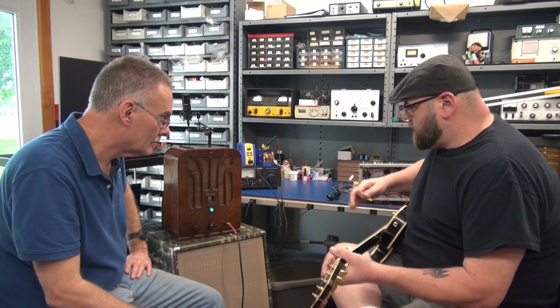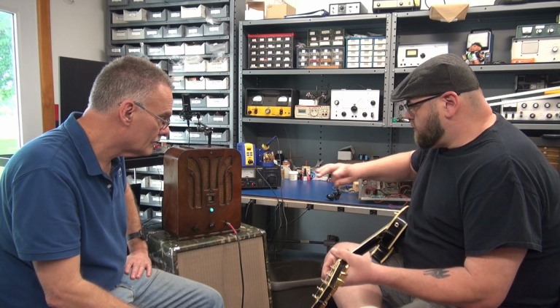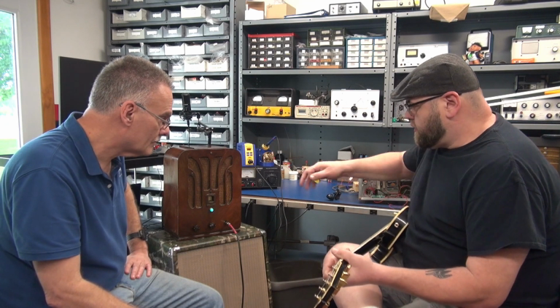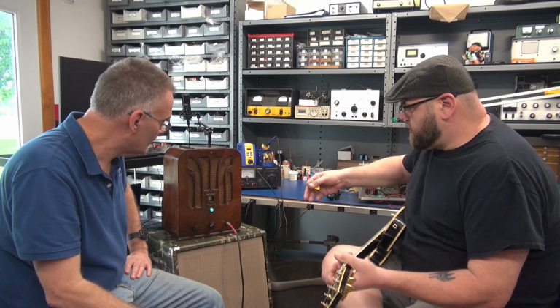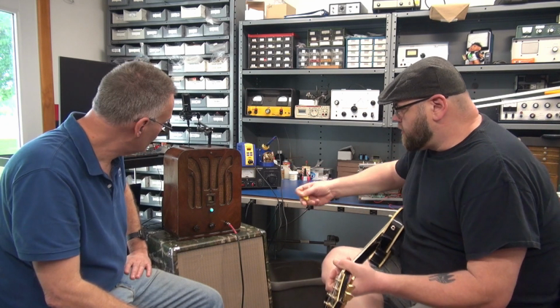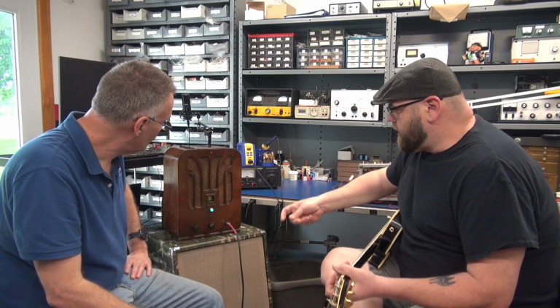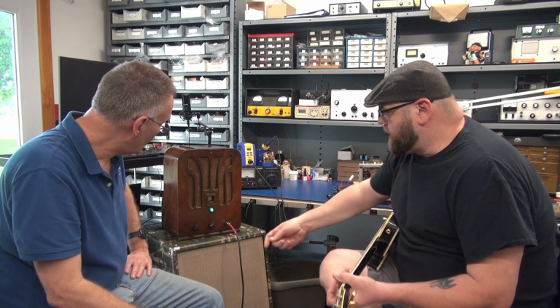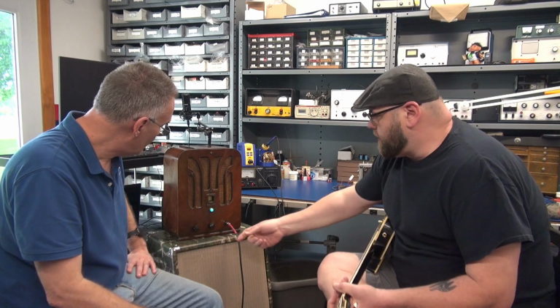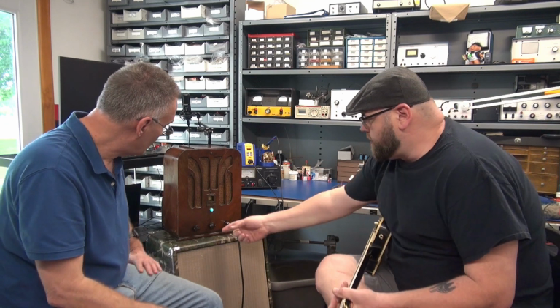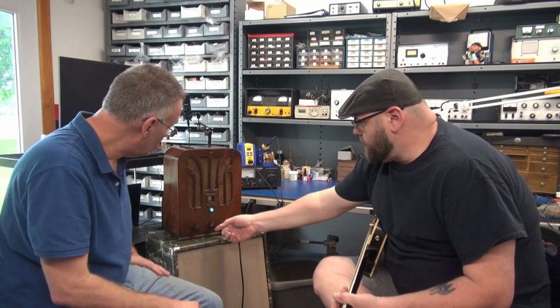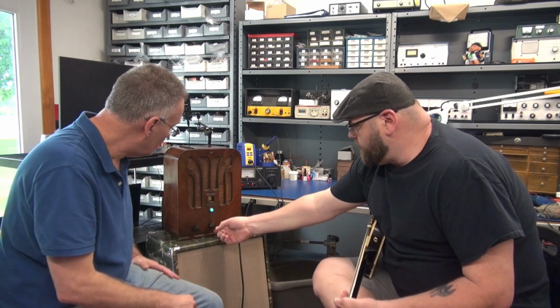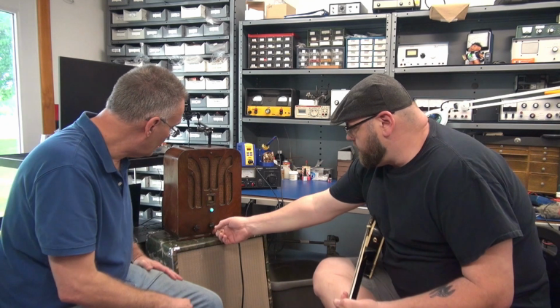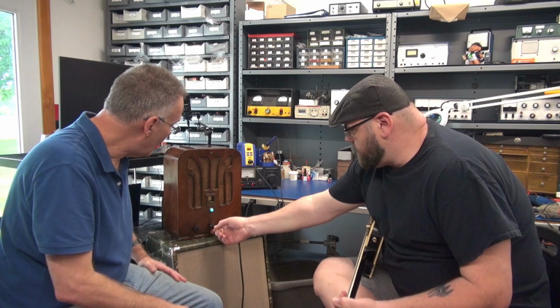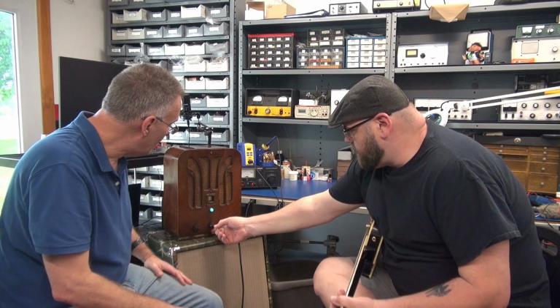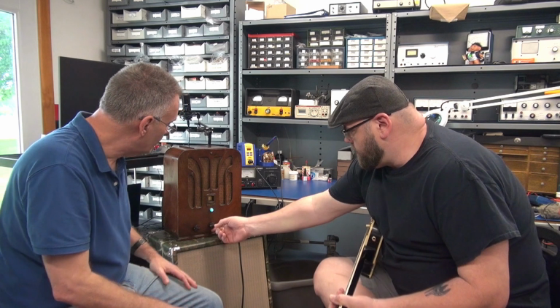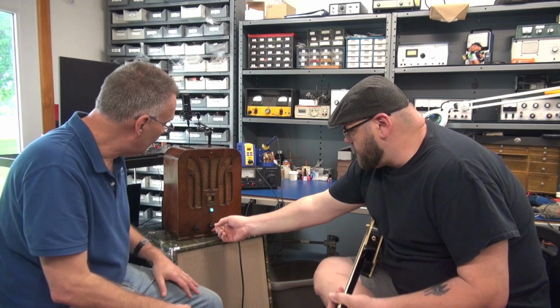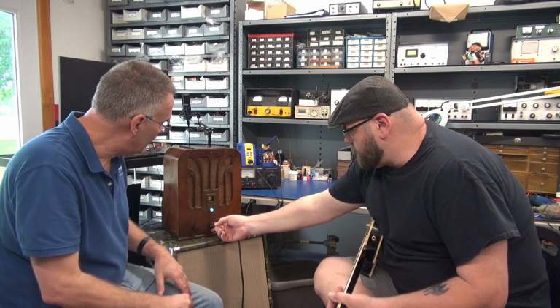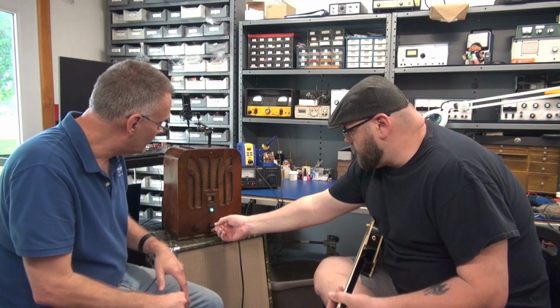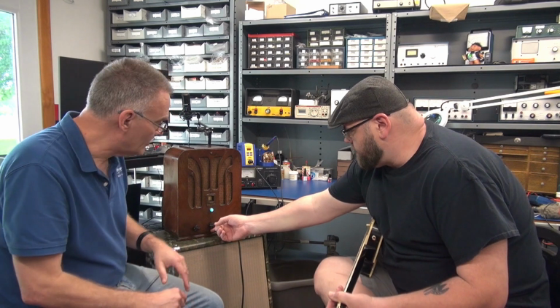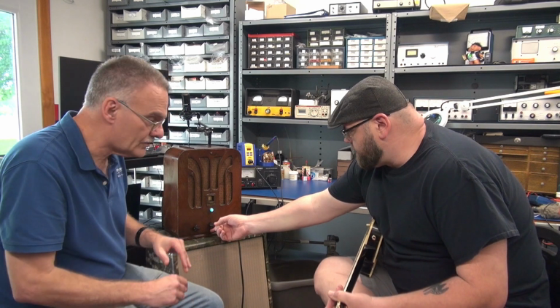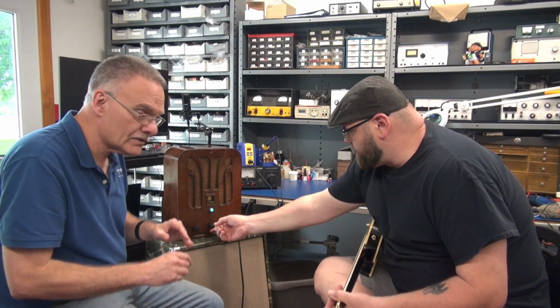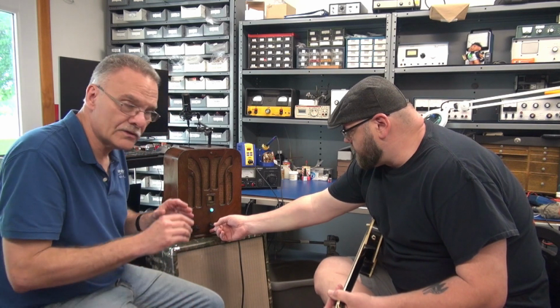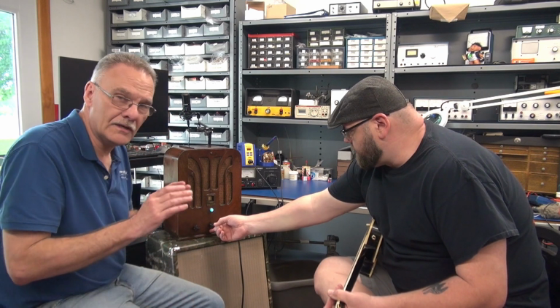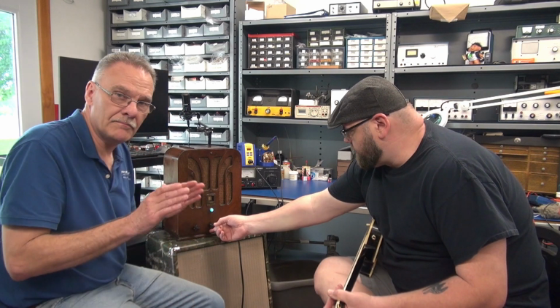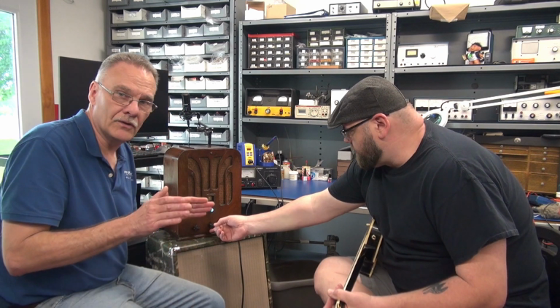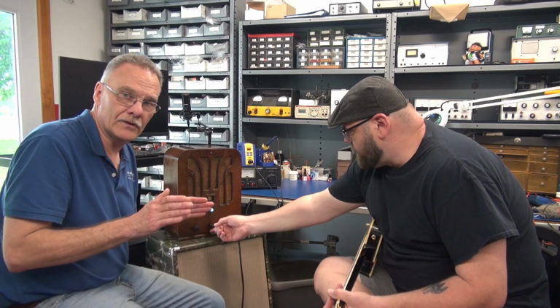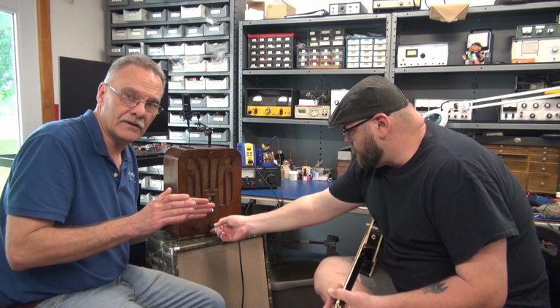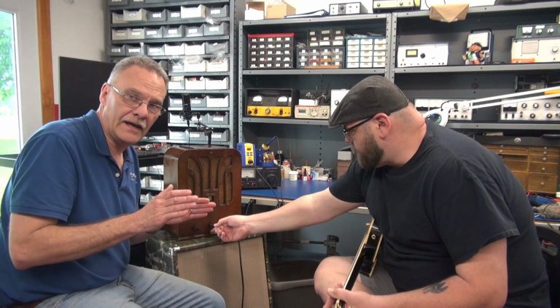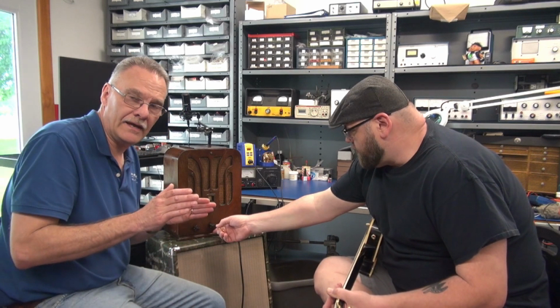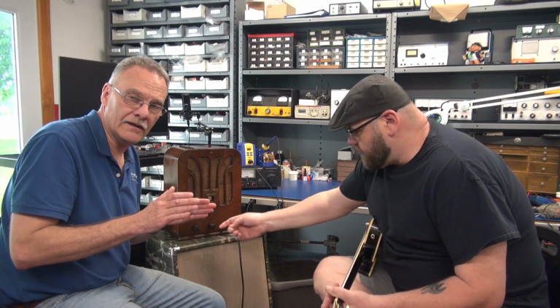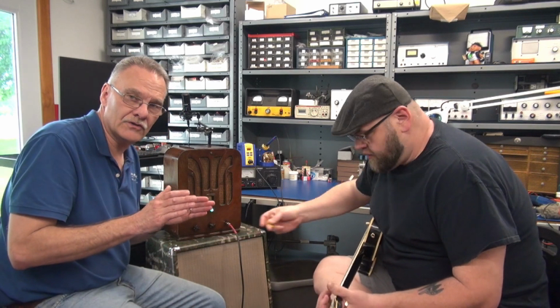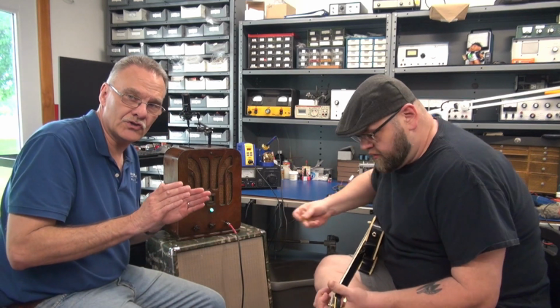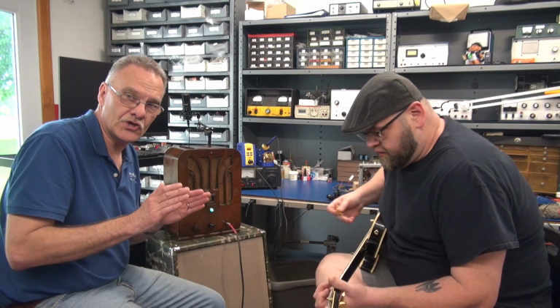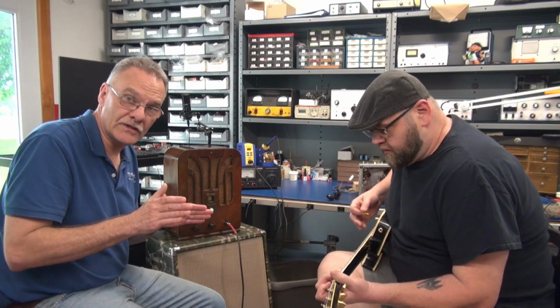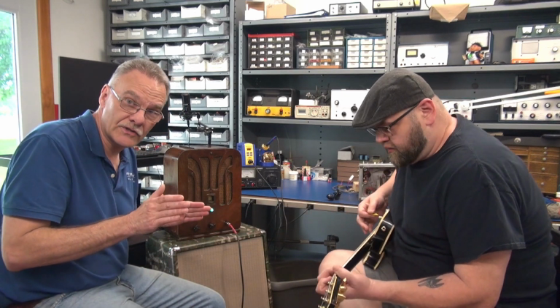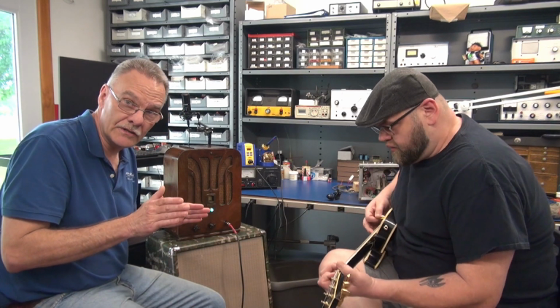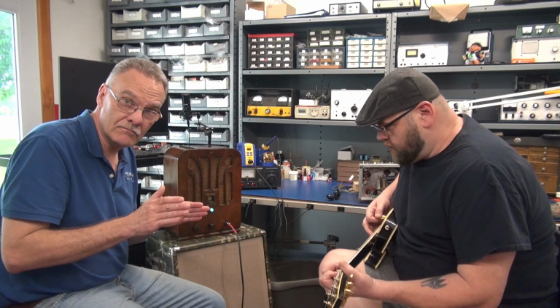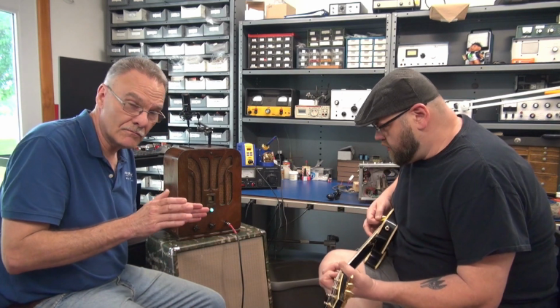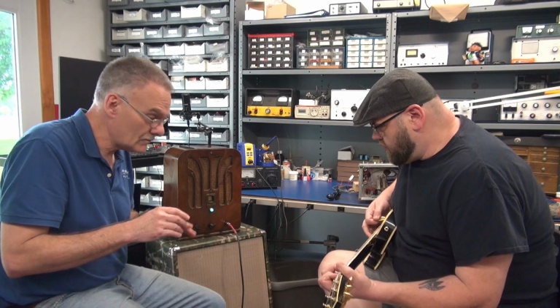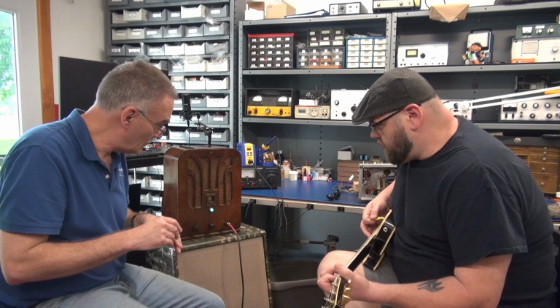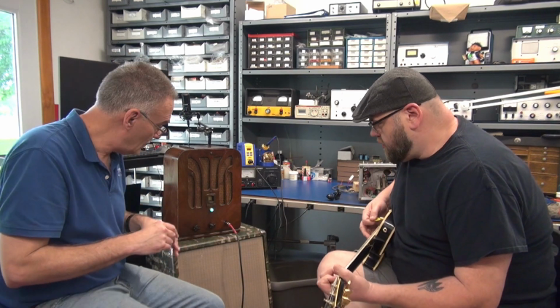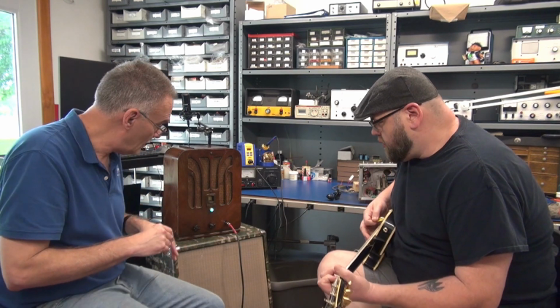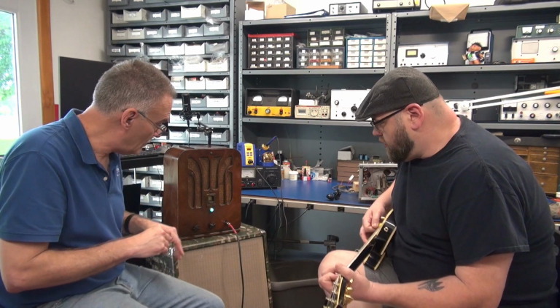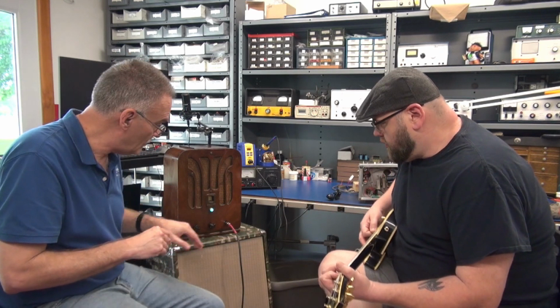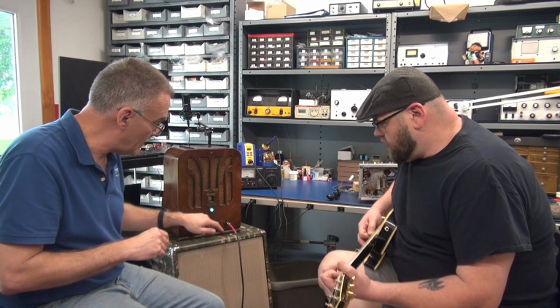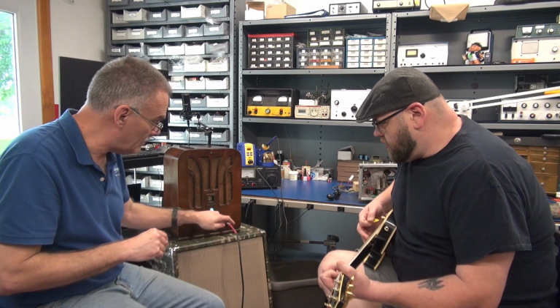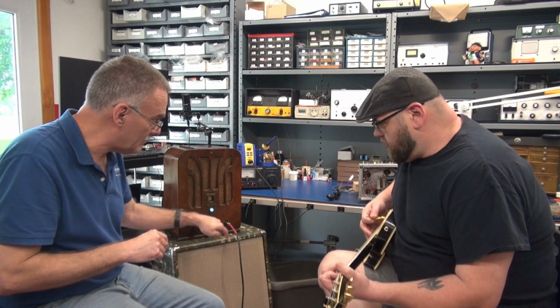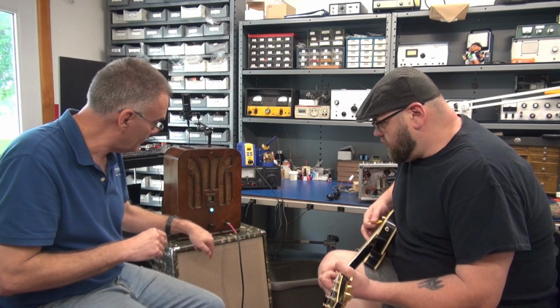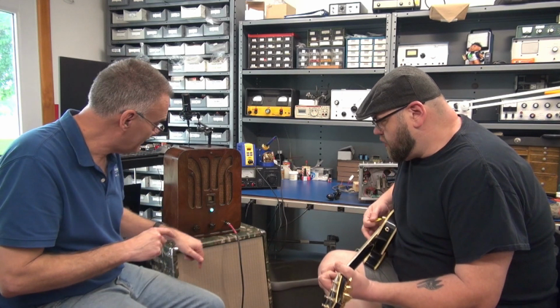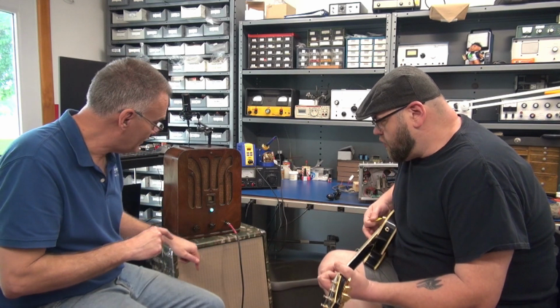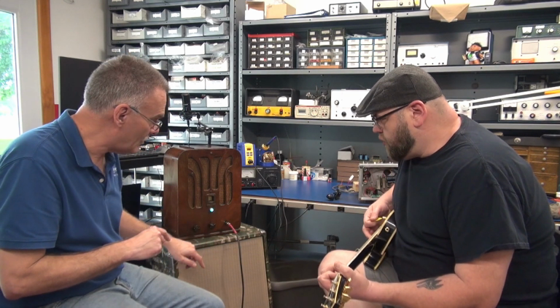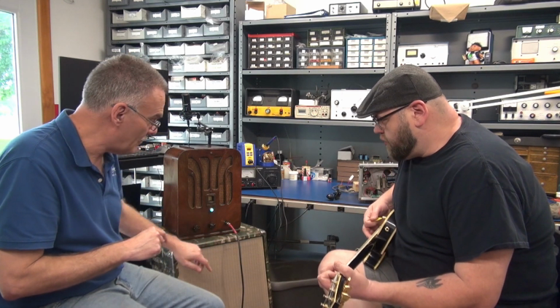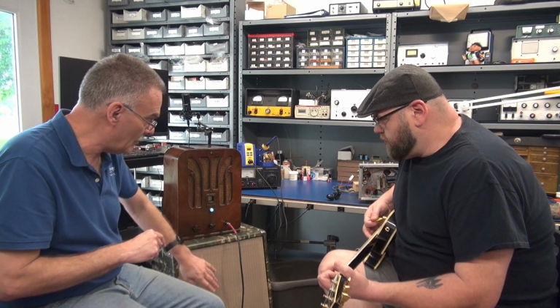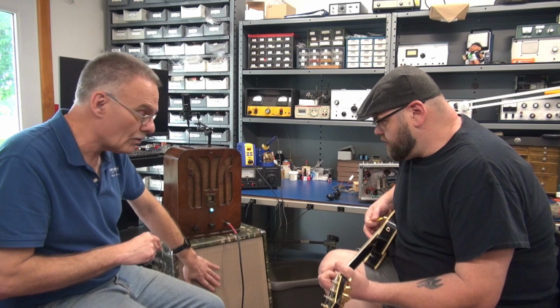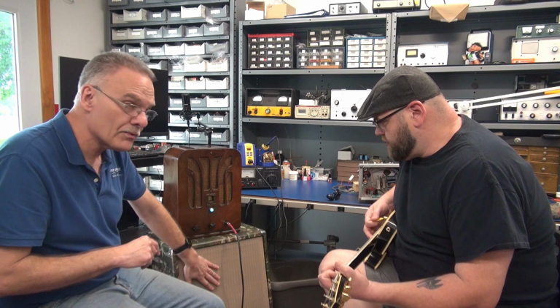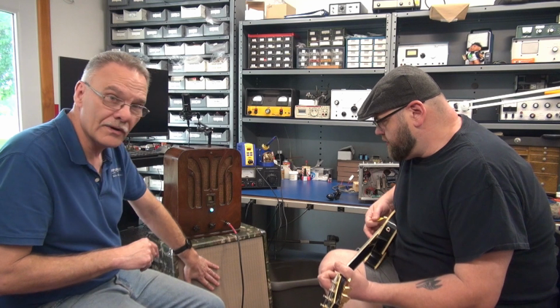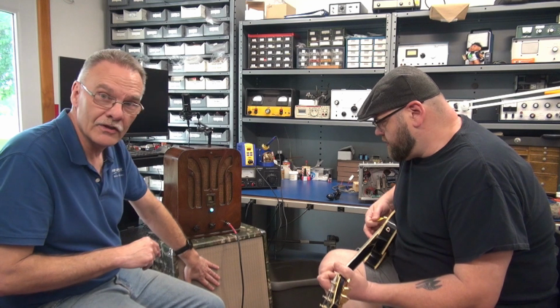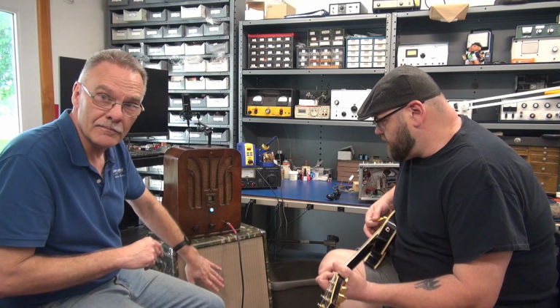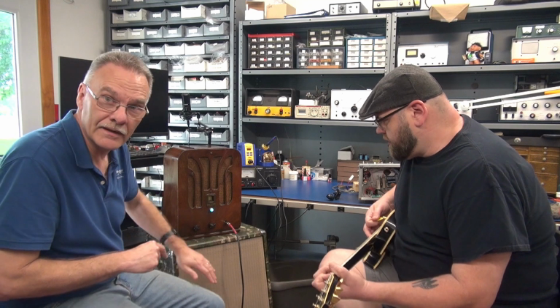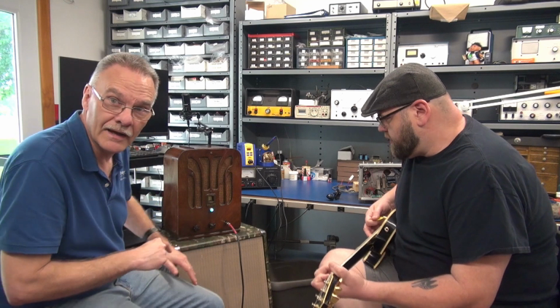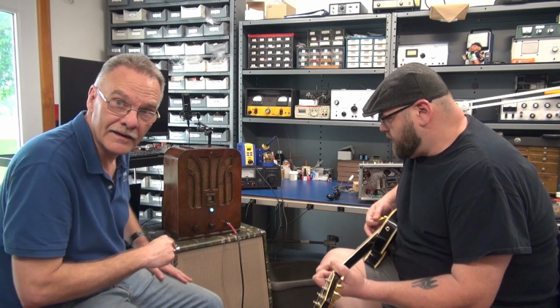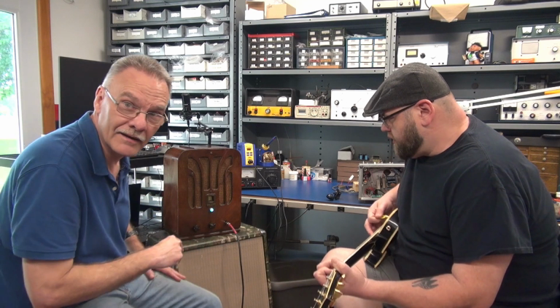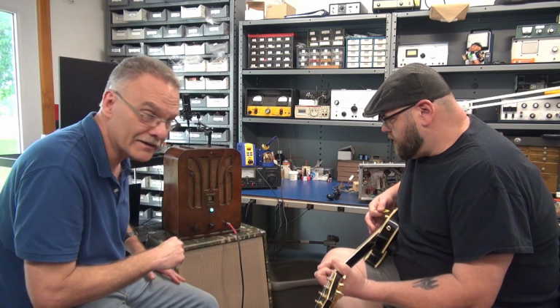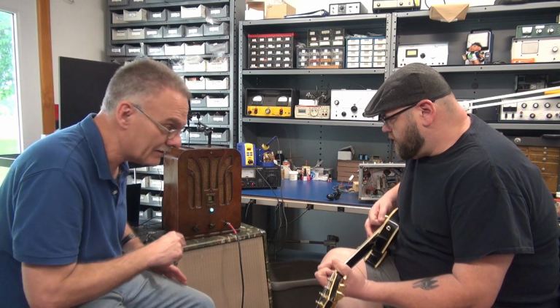Can we crank it up a little bit? Yeah. So this is the built-in 8-inch Jensen. In a minute, we'll put it on the big guy down here.